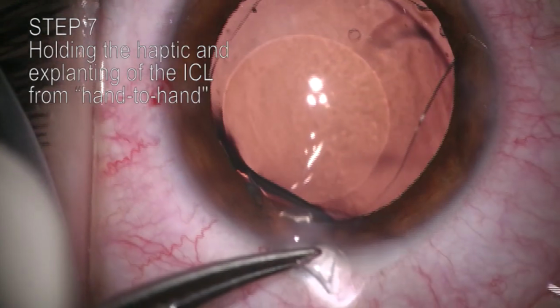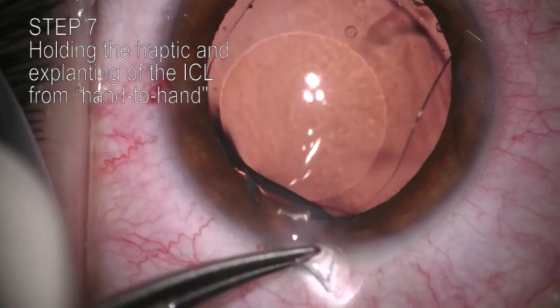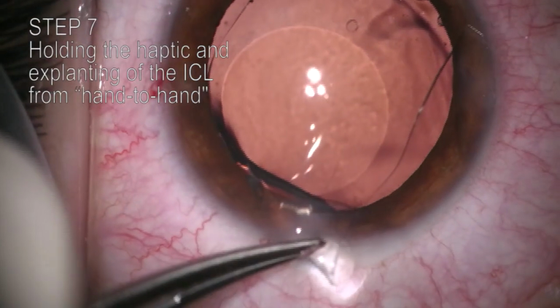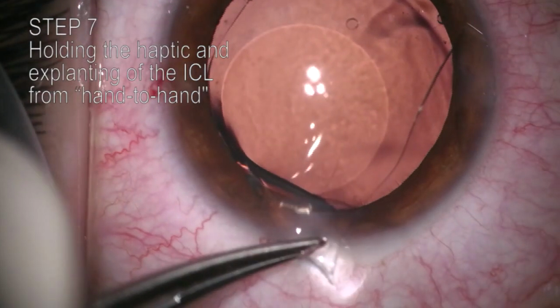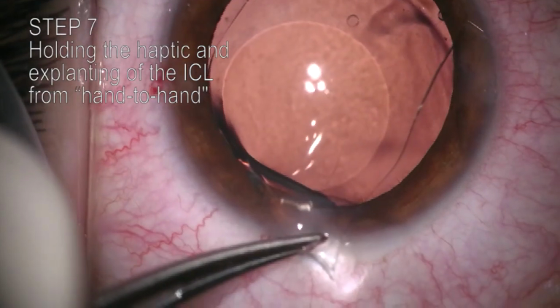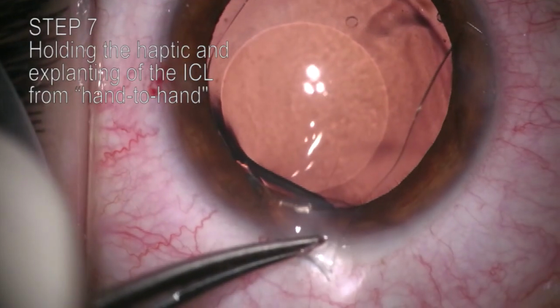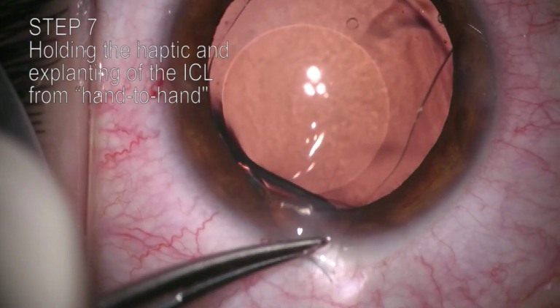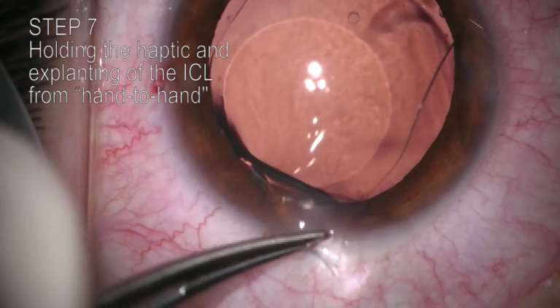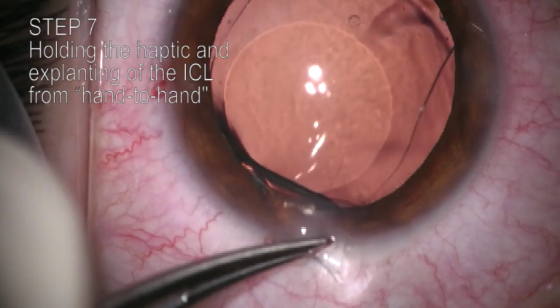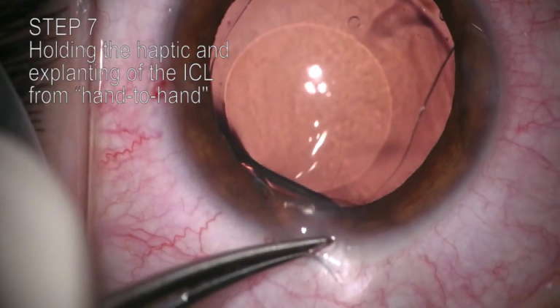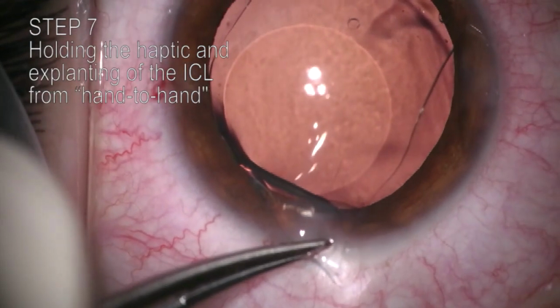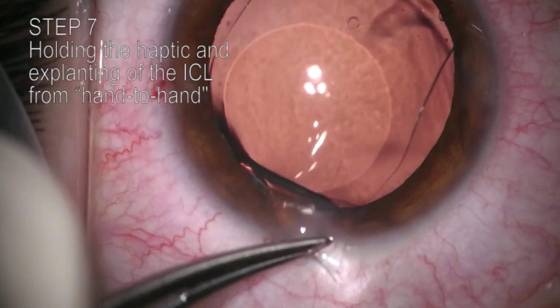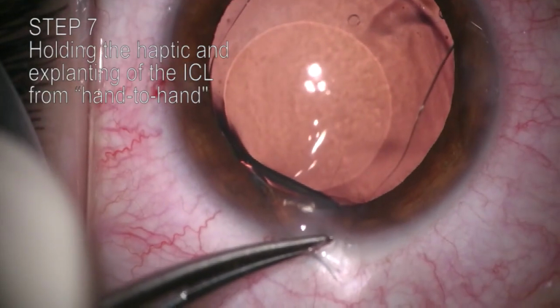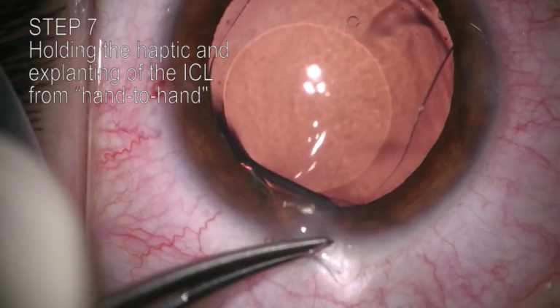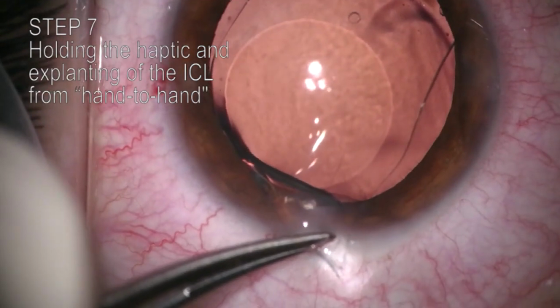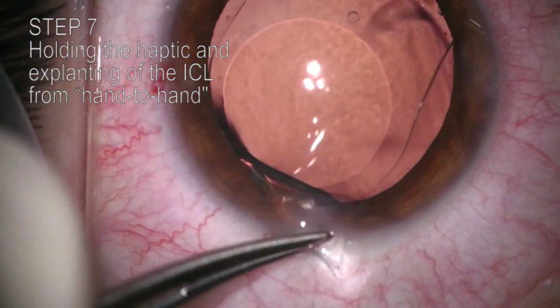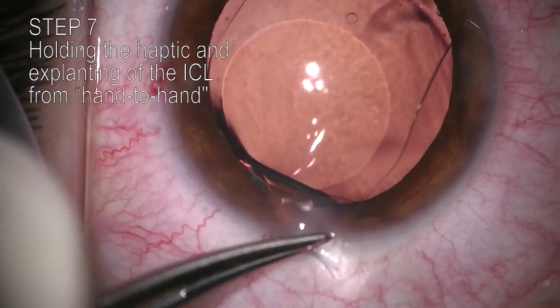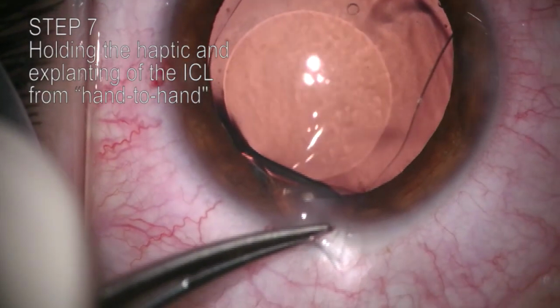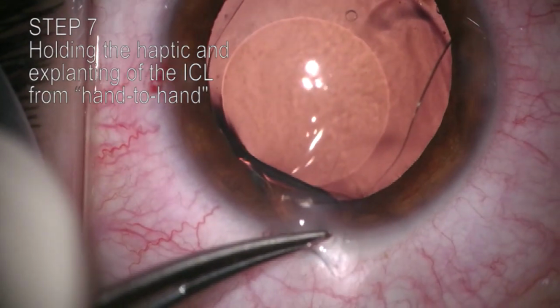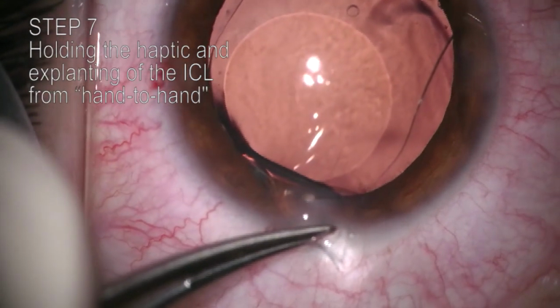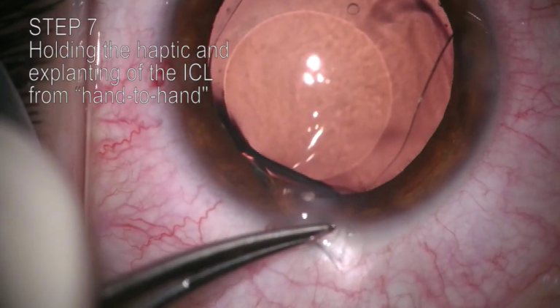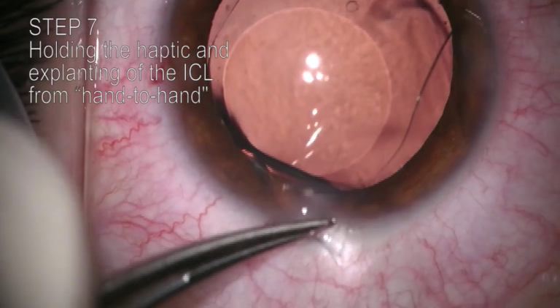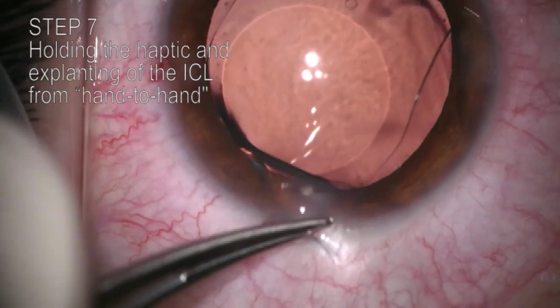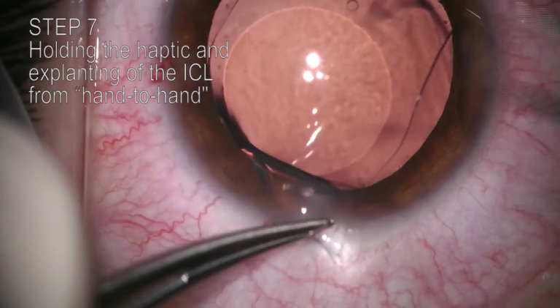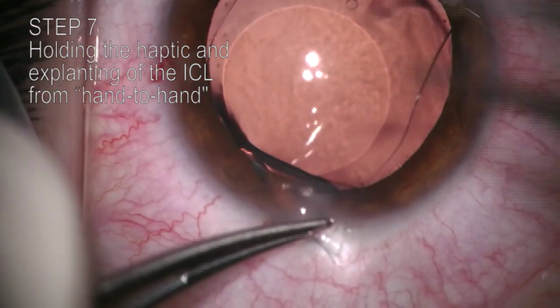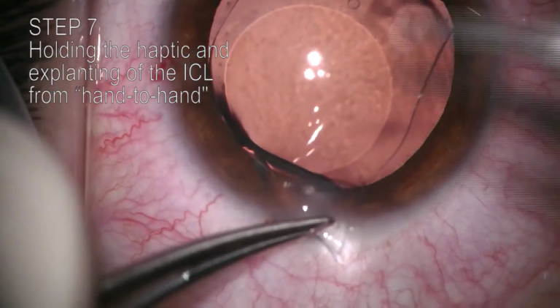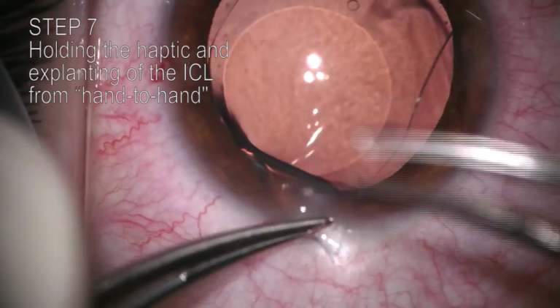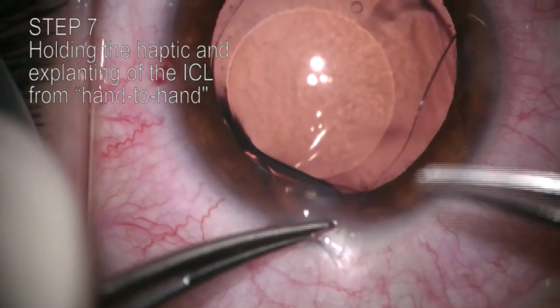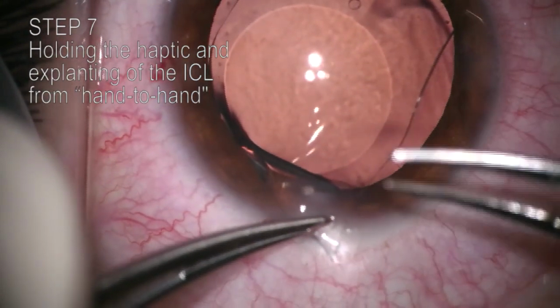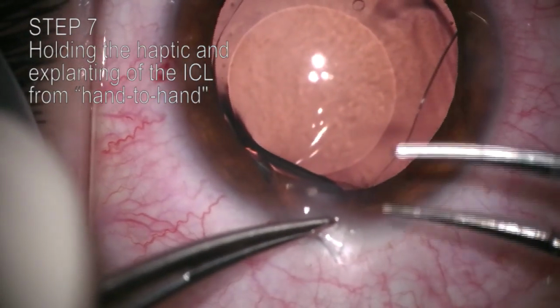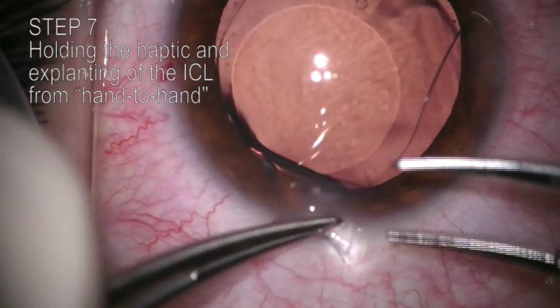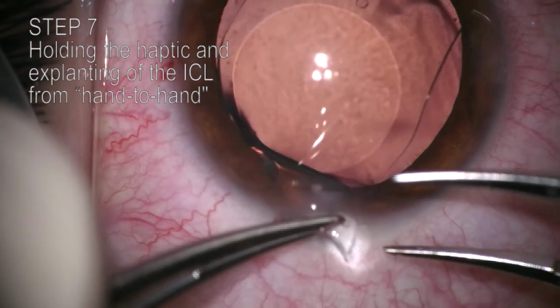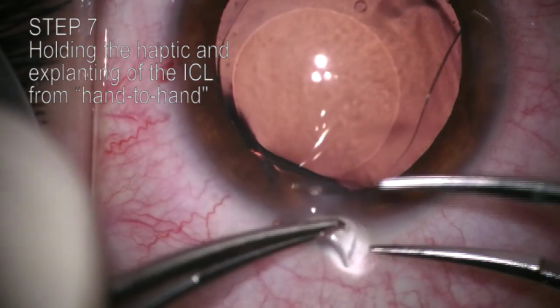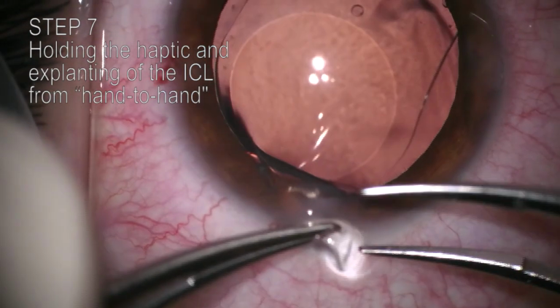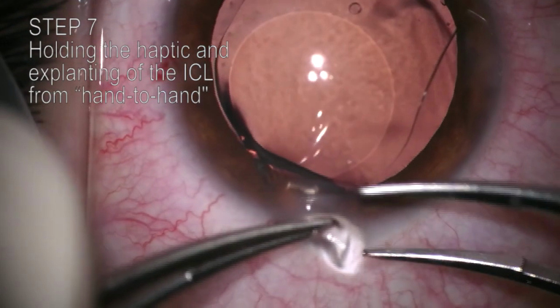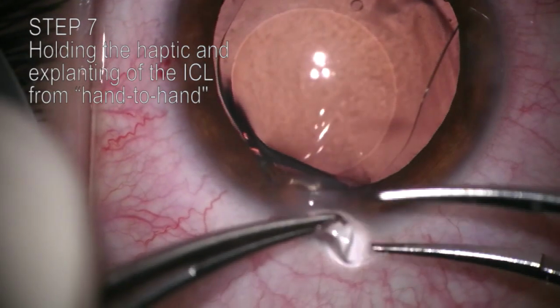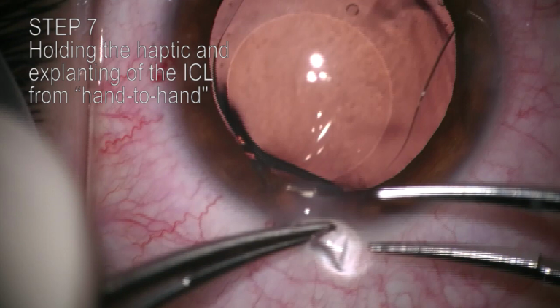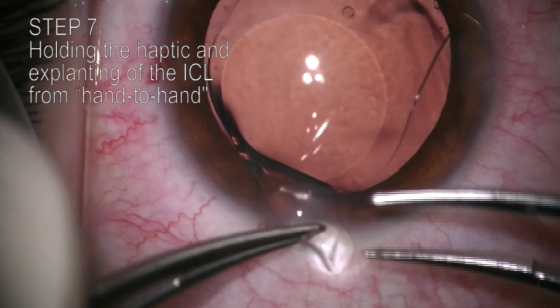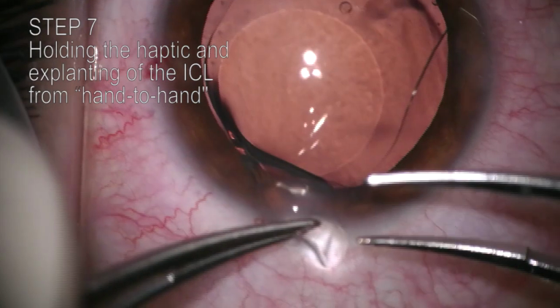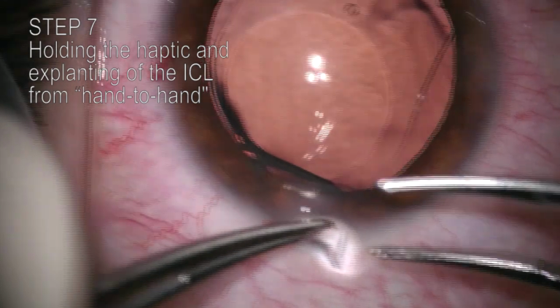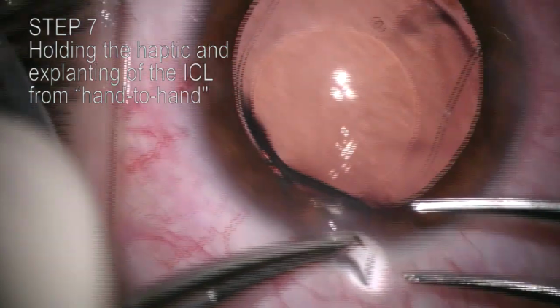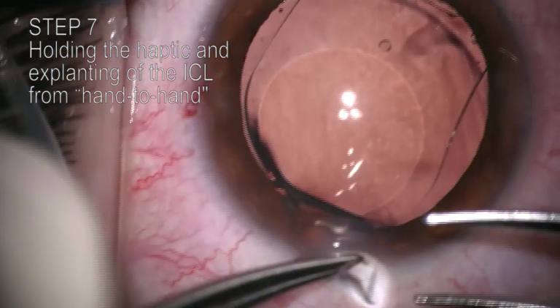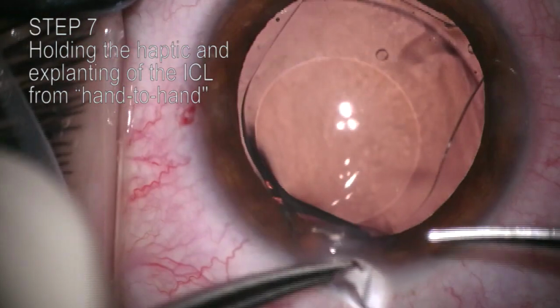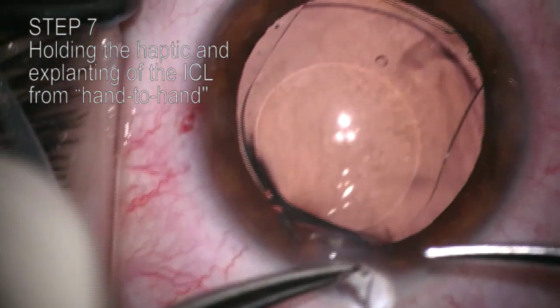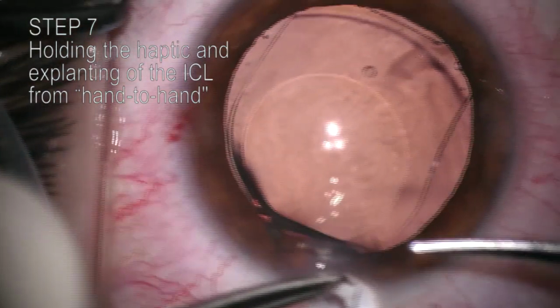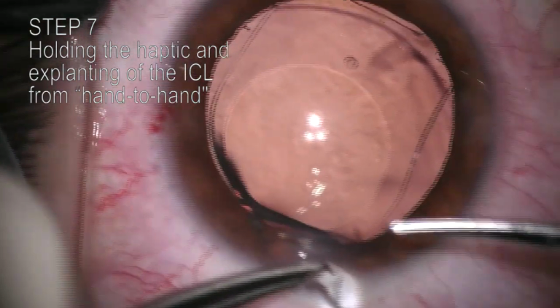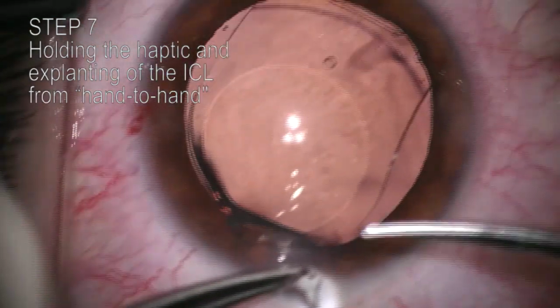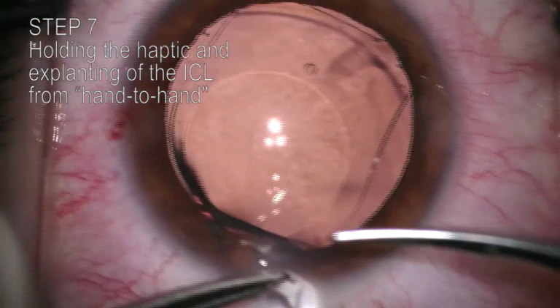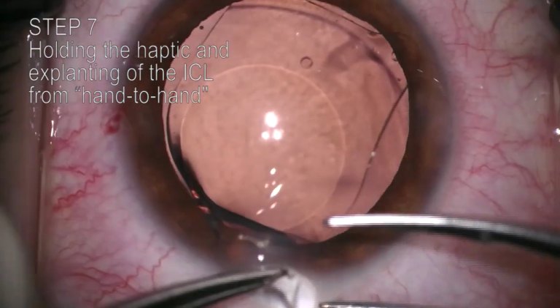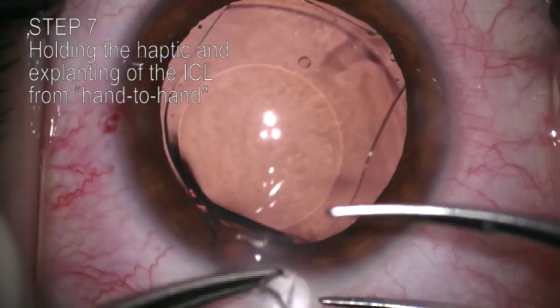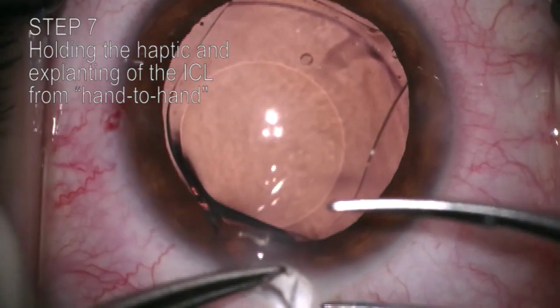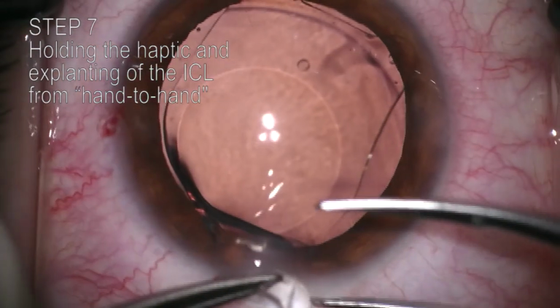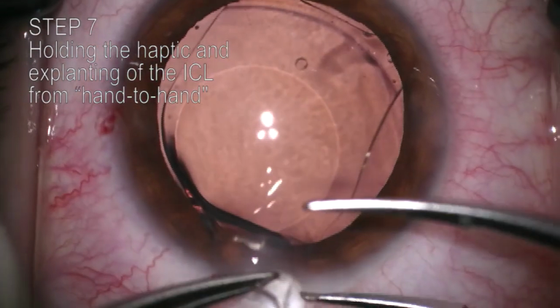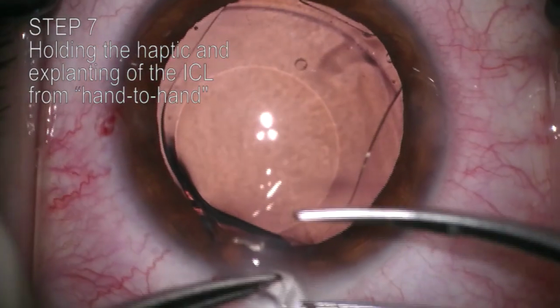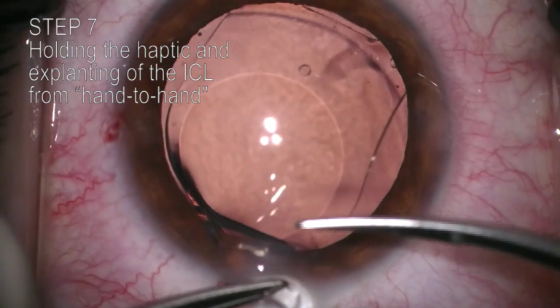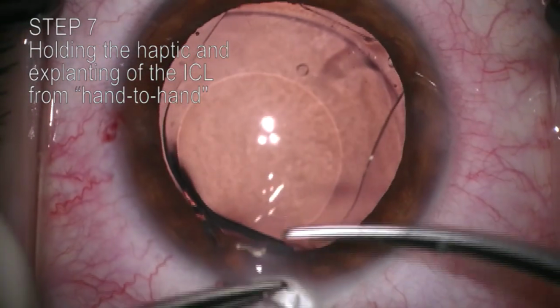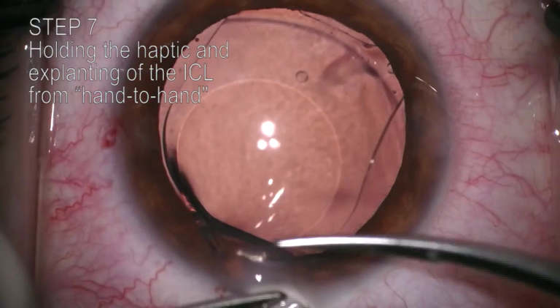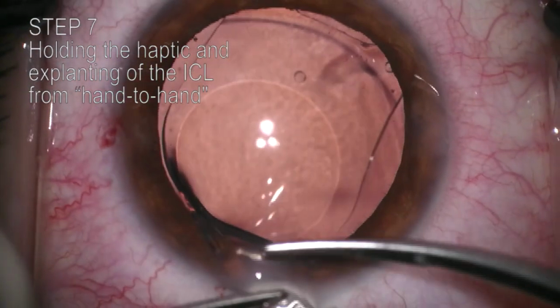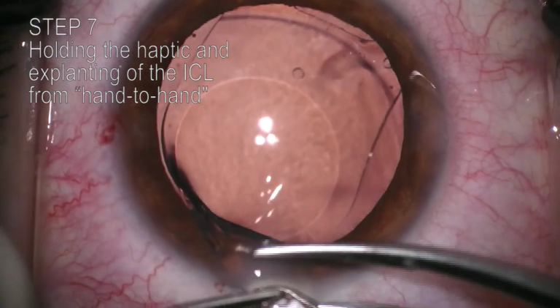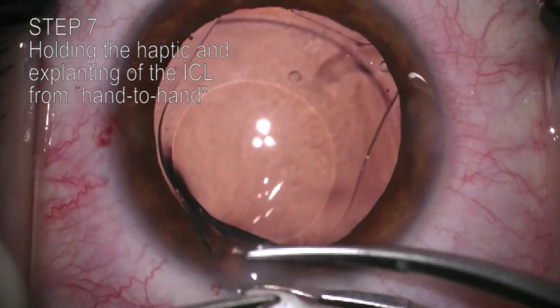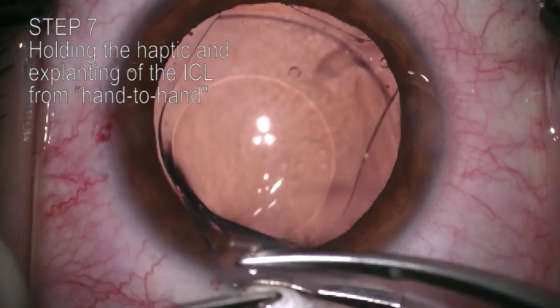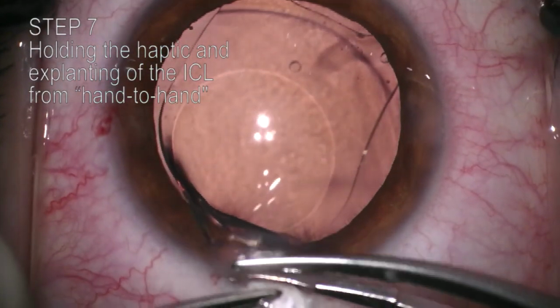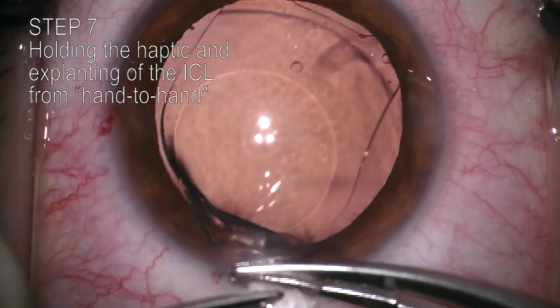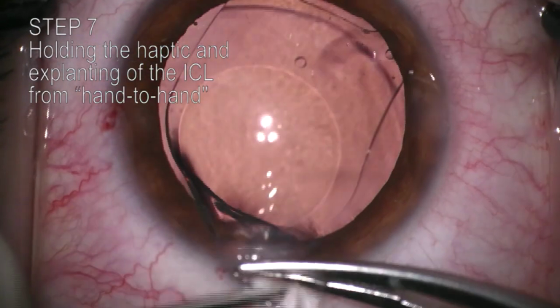Step 7. The haptic is held through the main incision by a chopper in one hand, and is grasped by a suture forceps in the other hand.